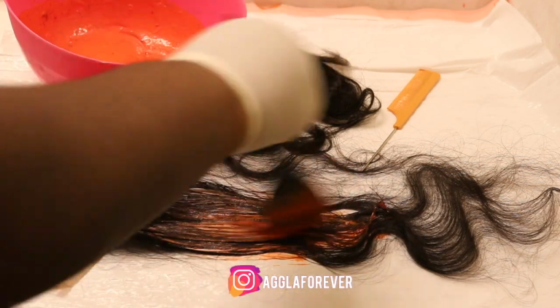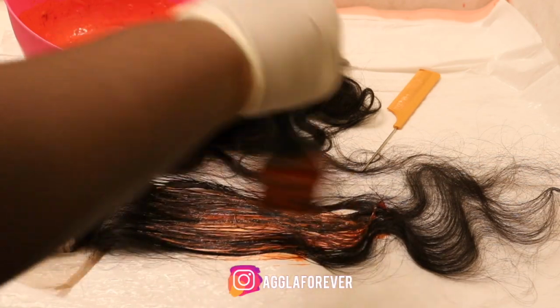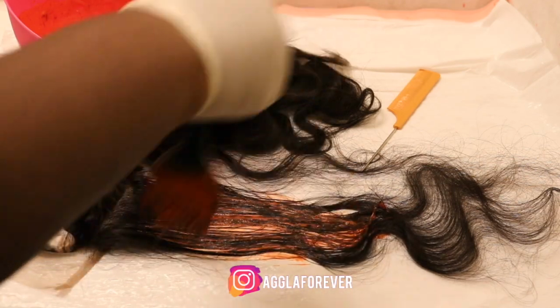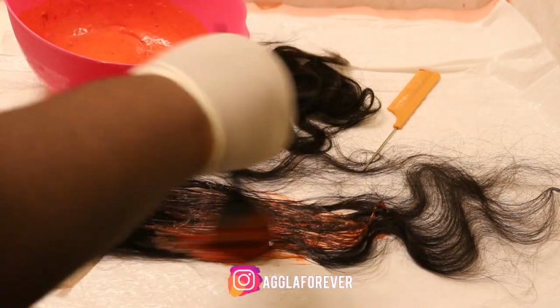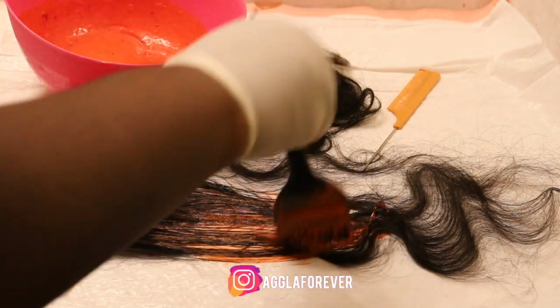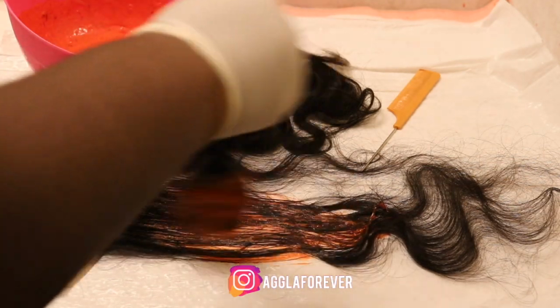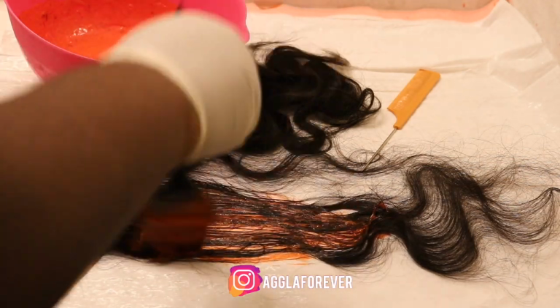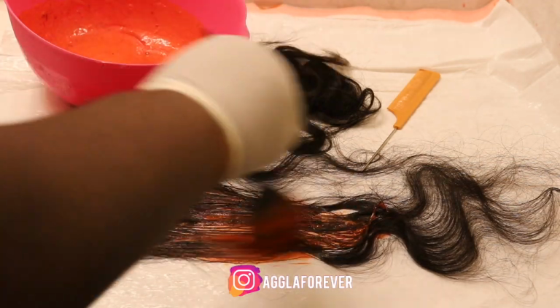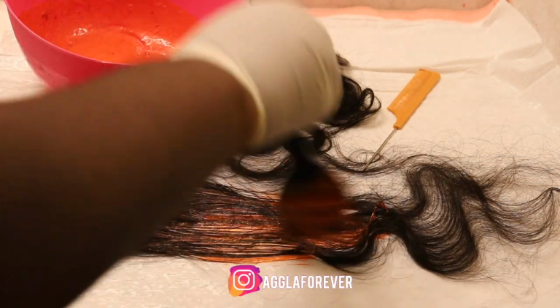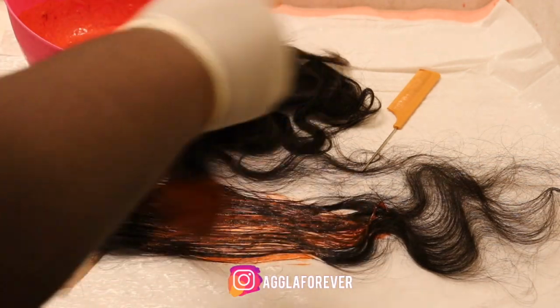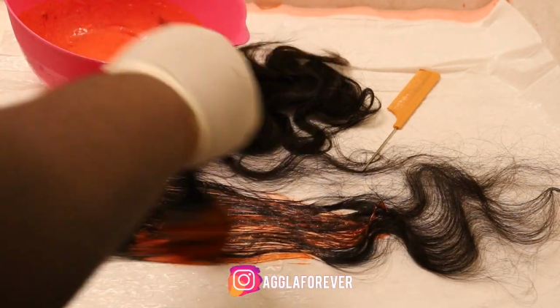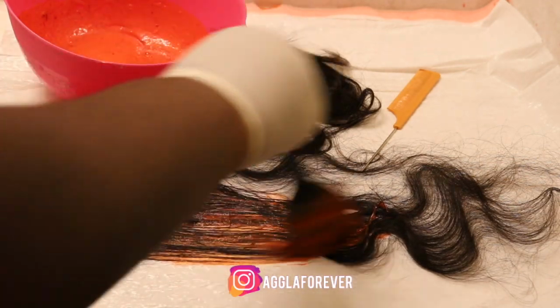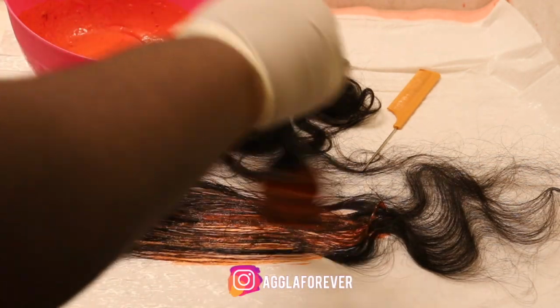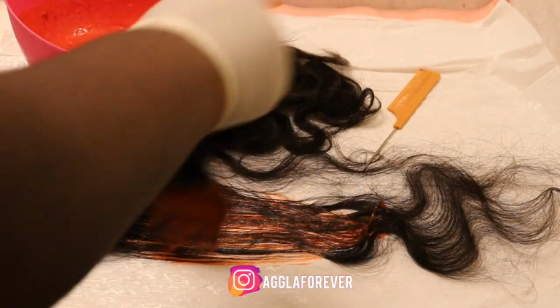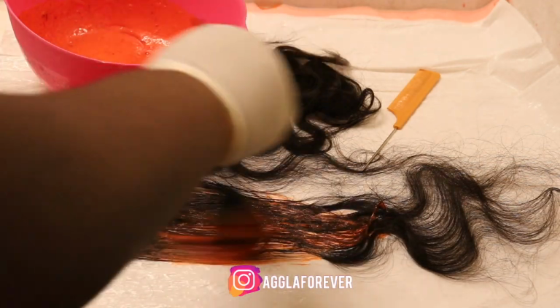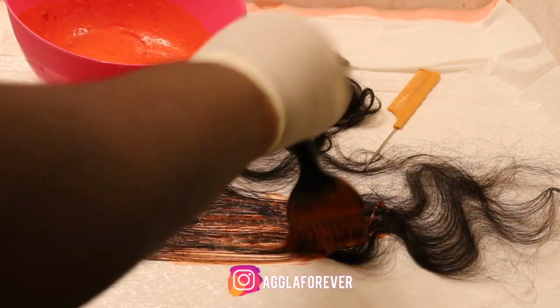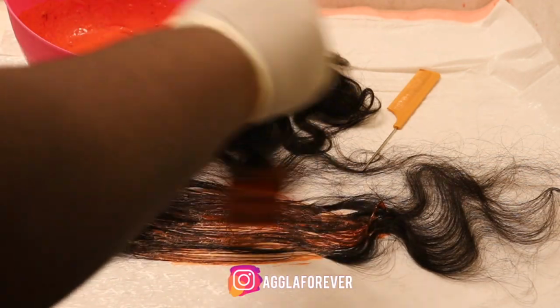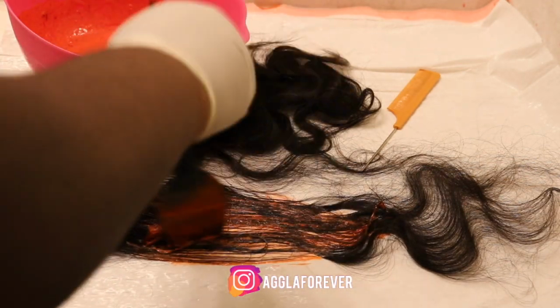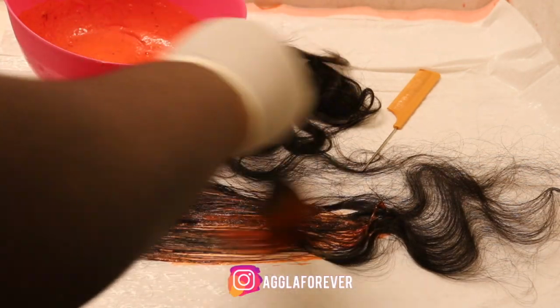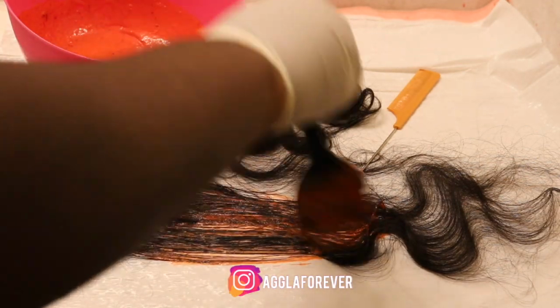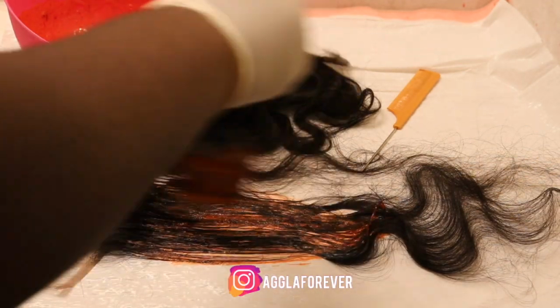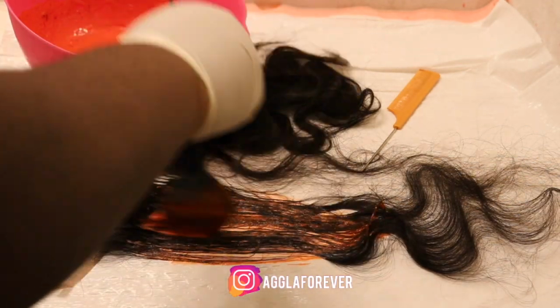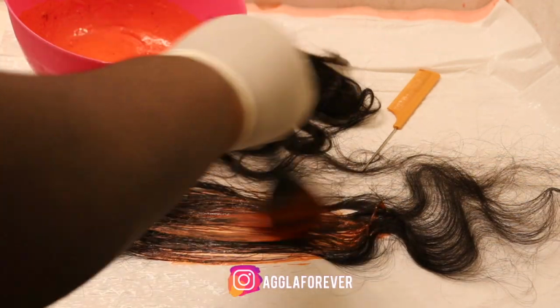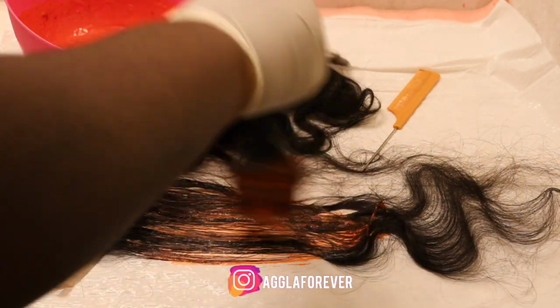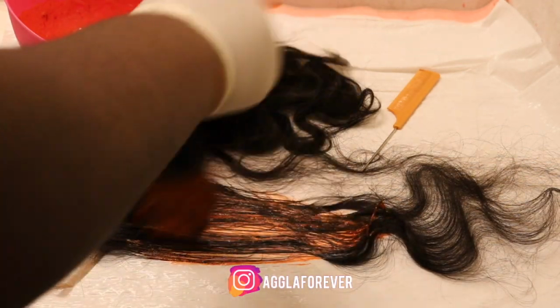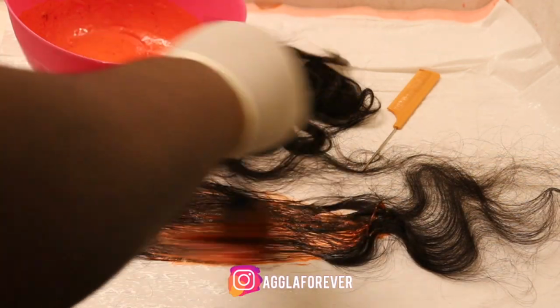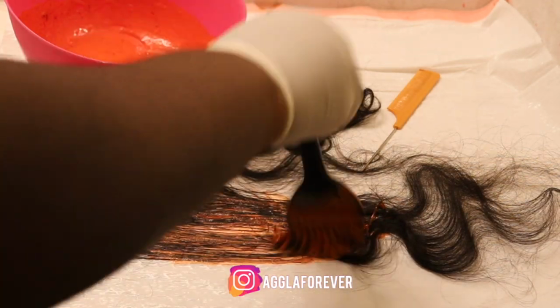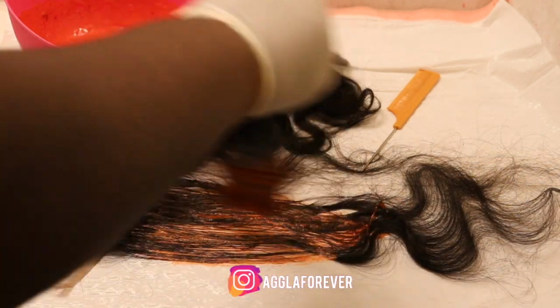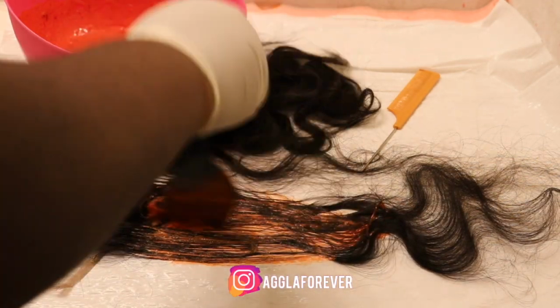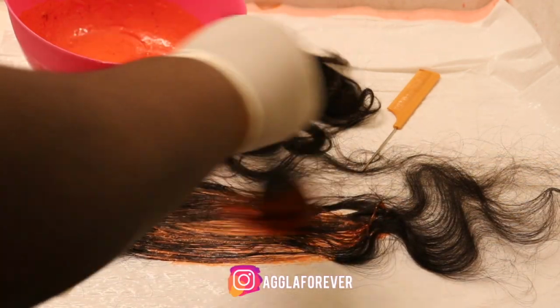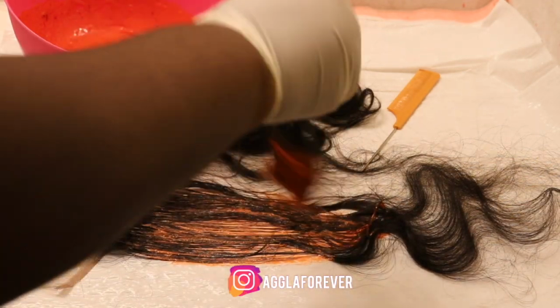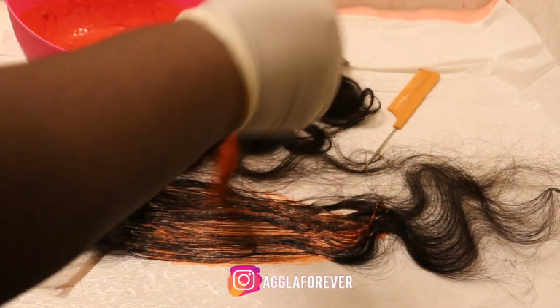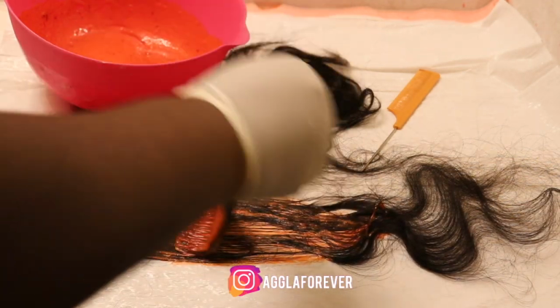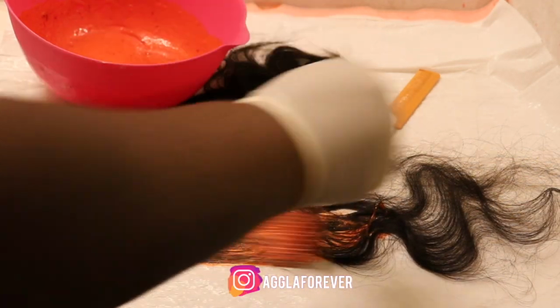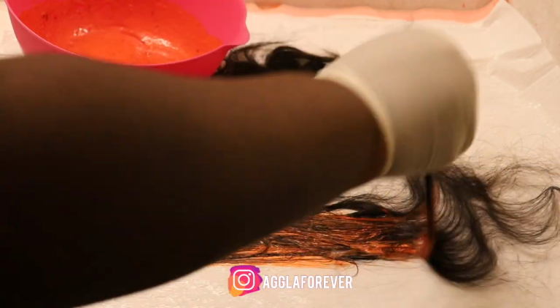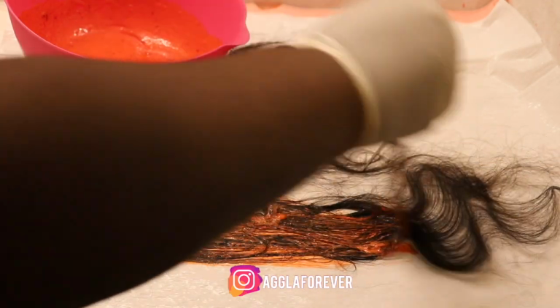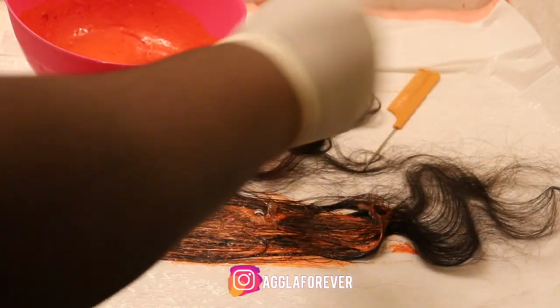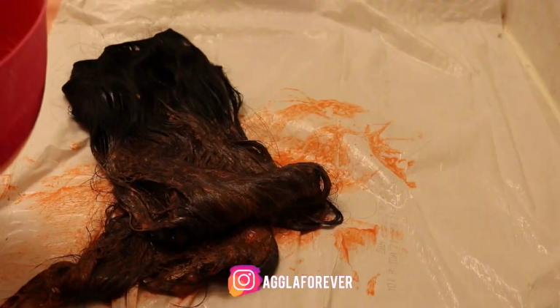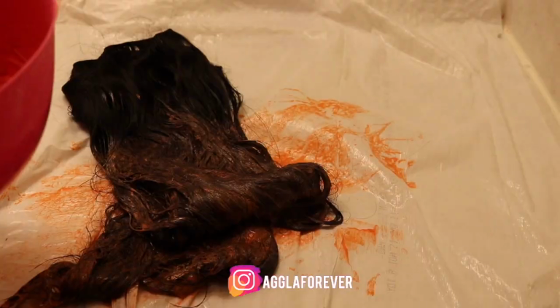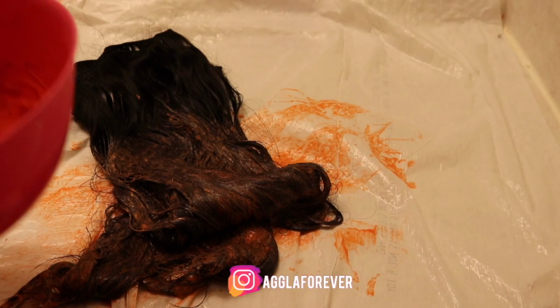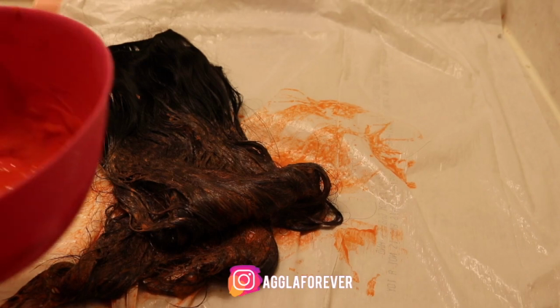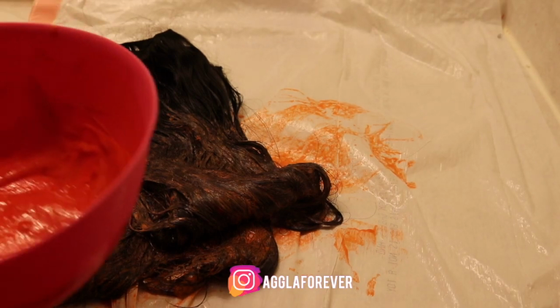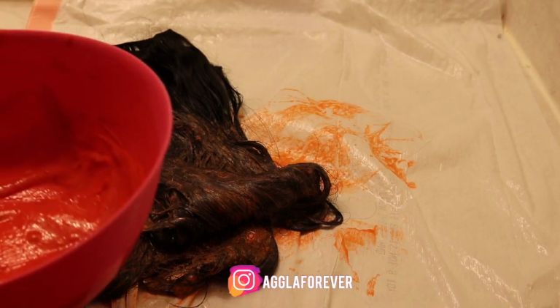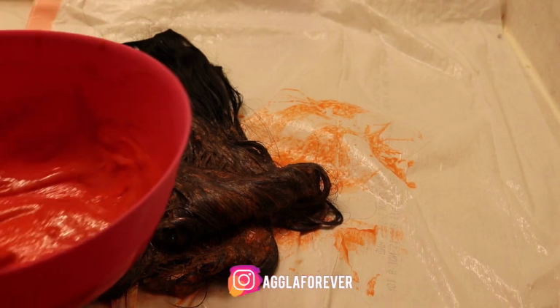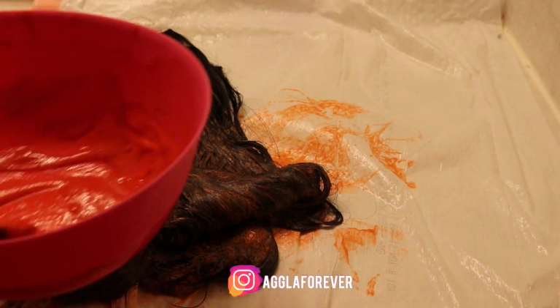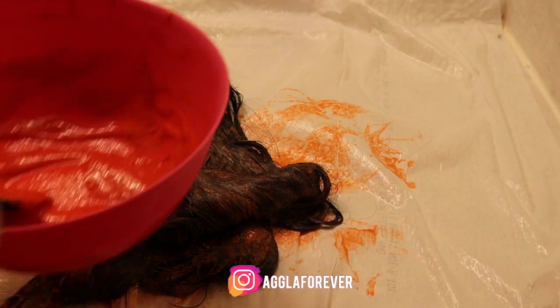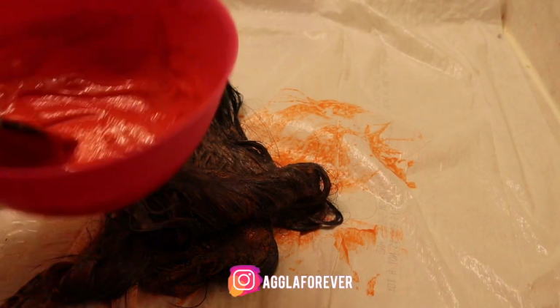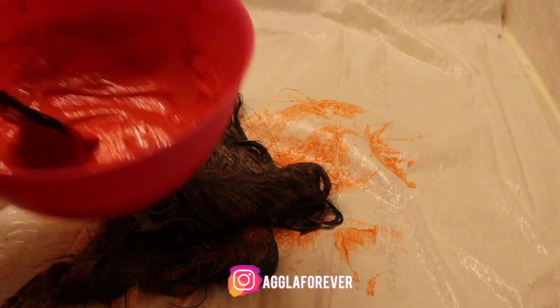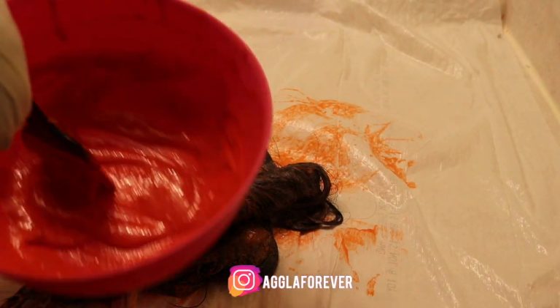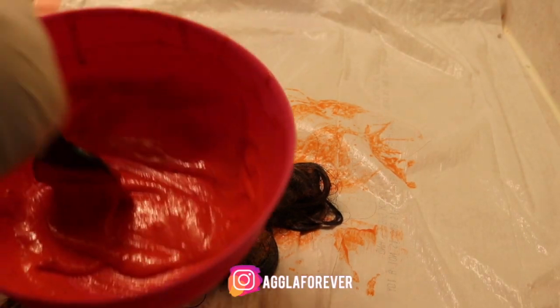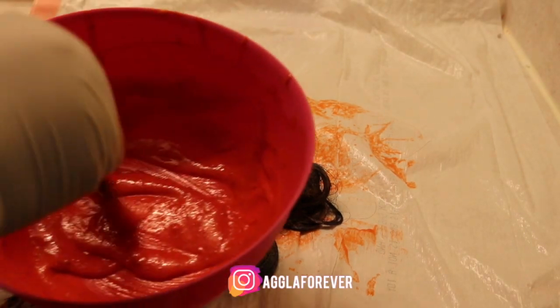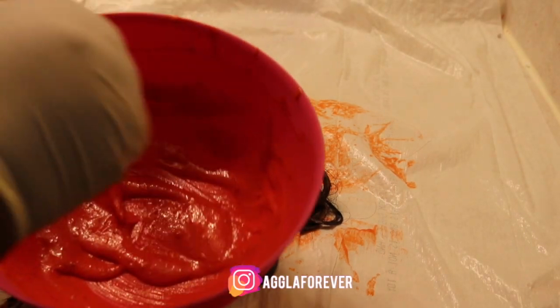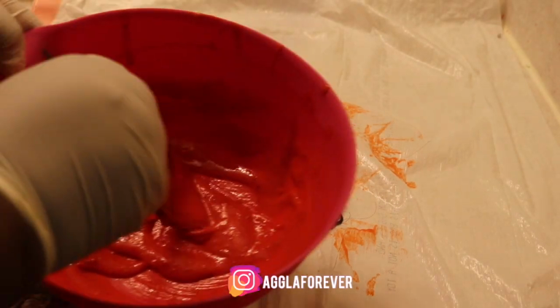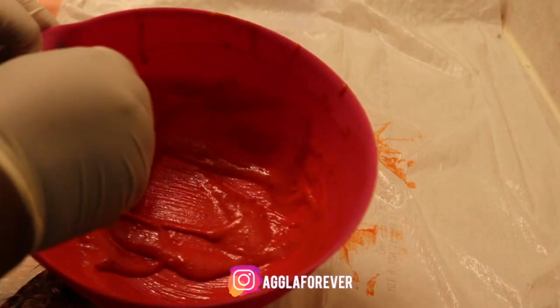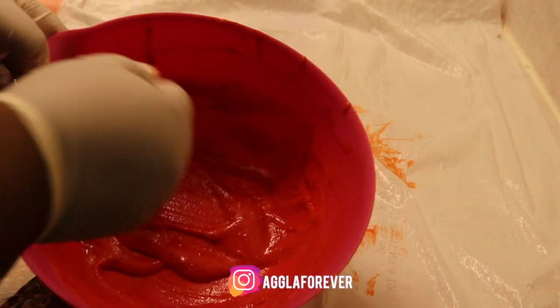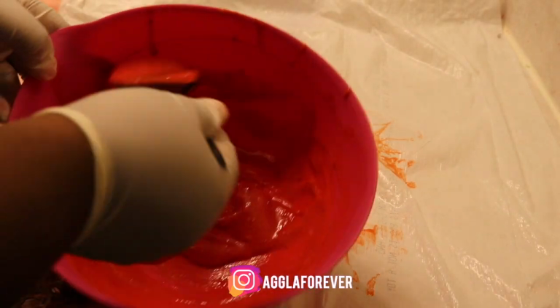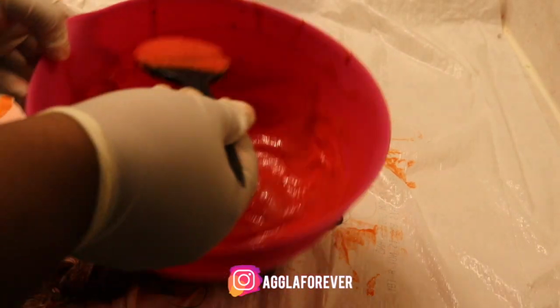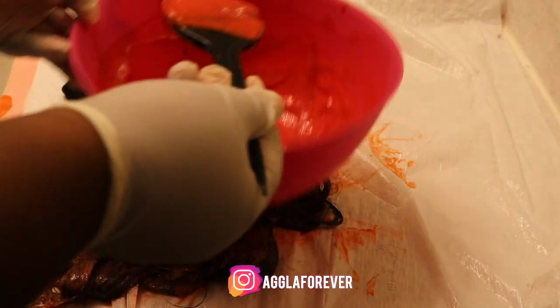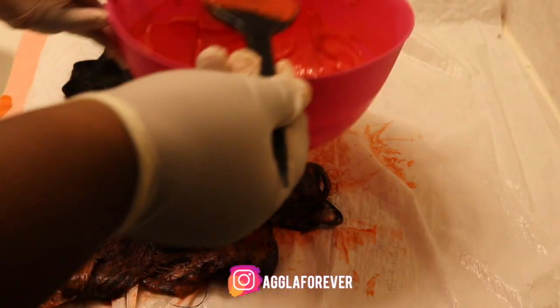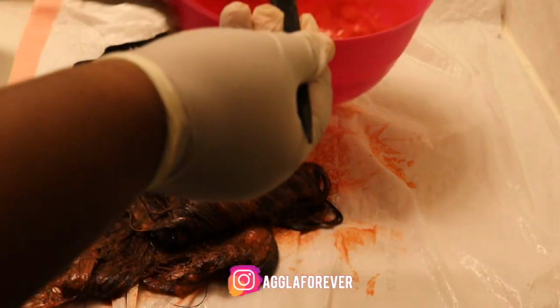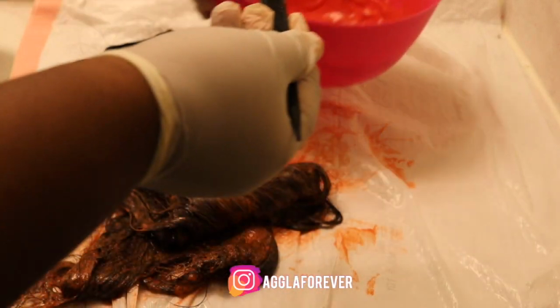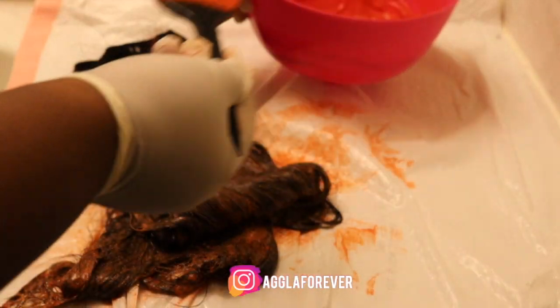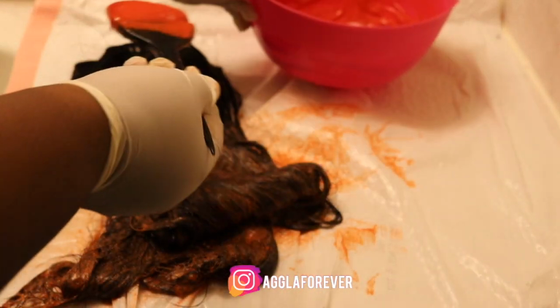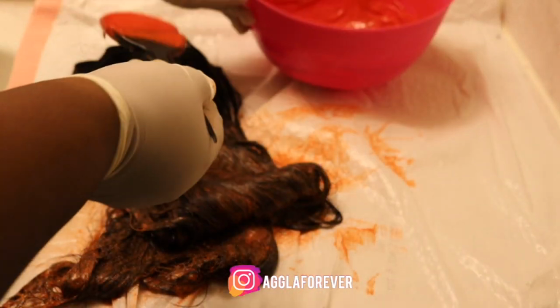As you can see, I'm applying this product to my closure, making sure I don't get the color on the lace because that will mess up your lace. I also apply this to my bundle because I ran out of bleaching products.